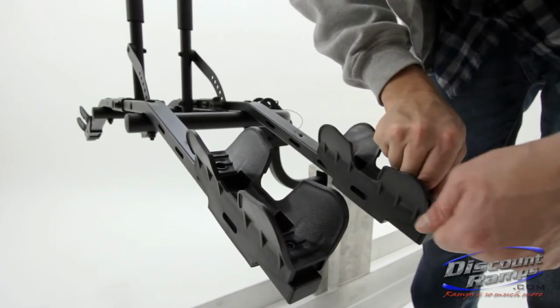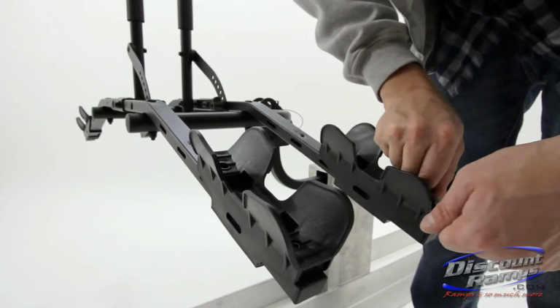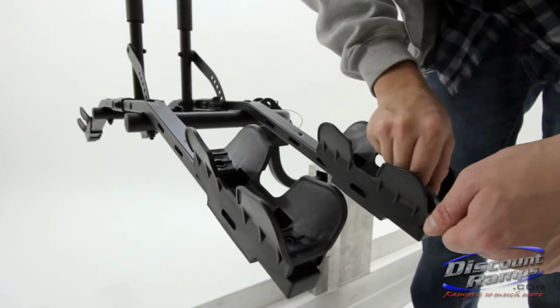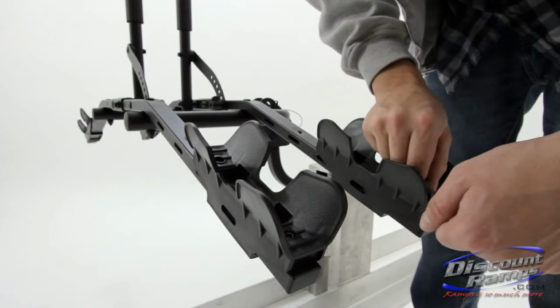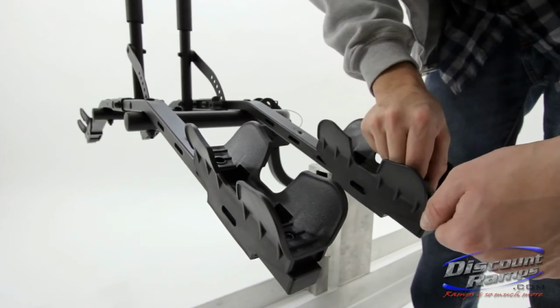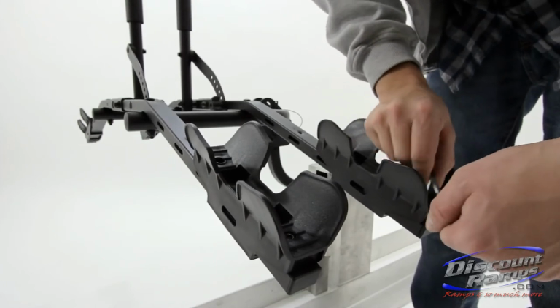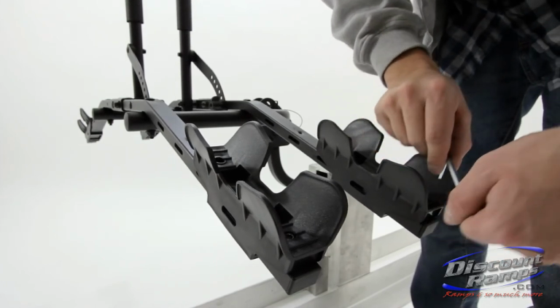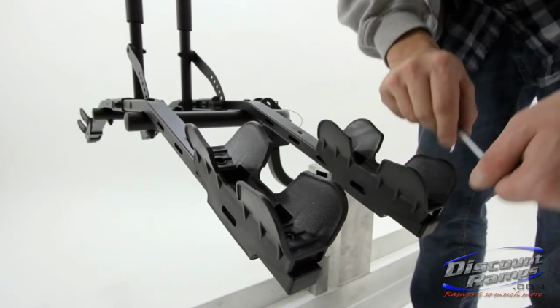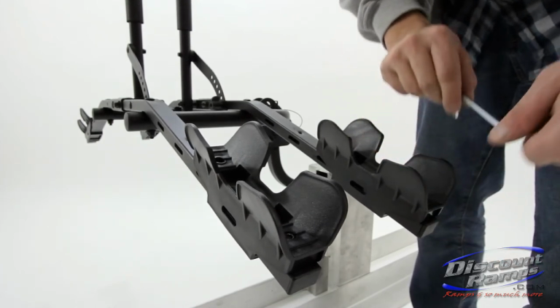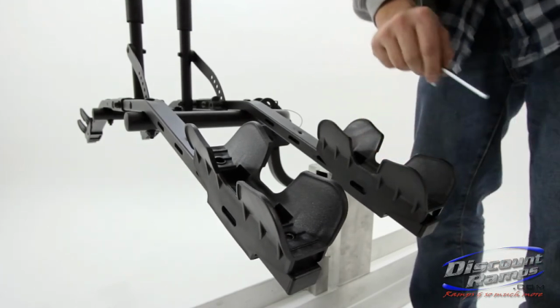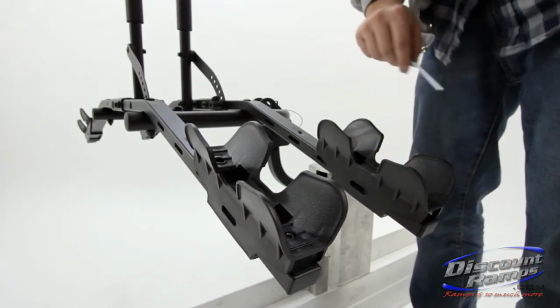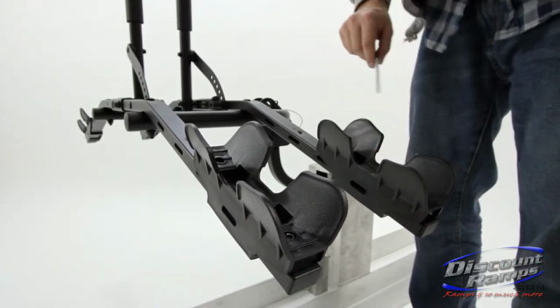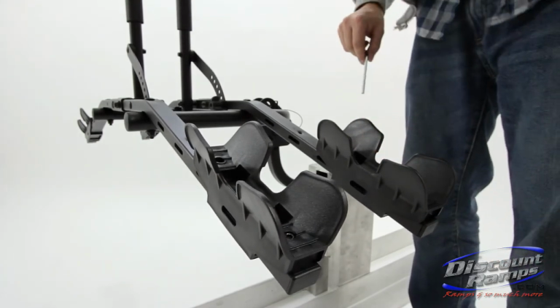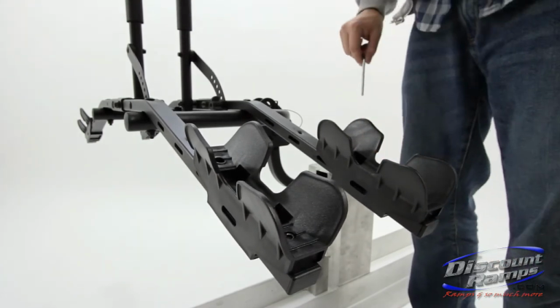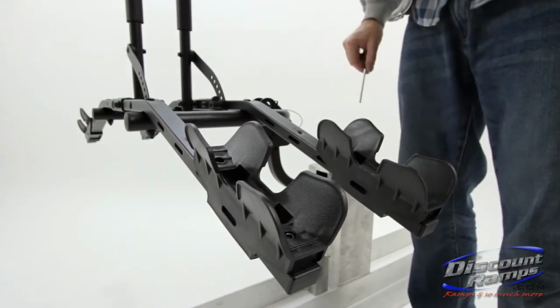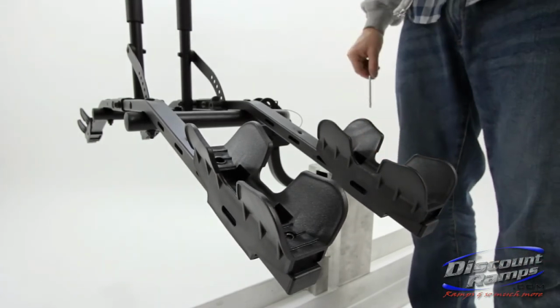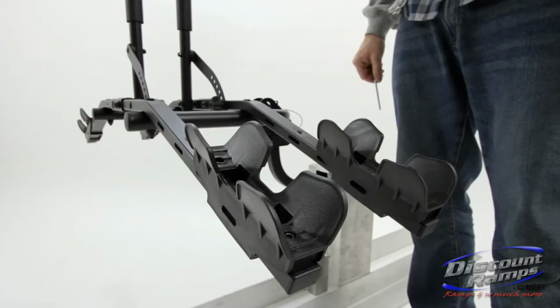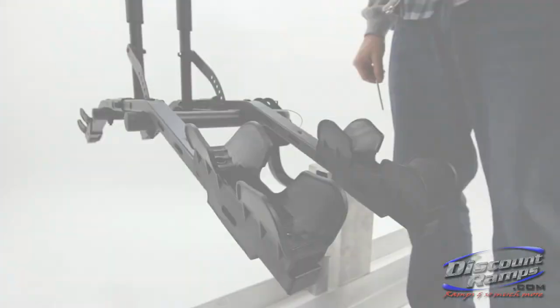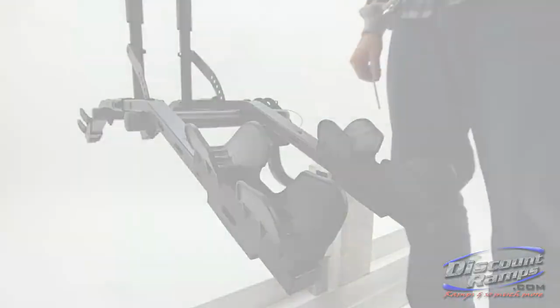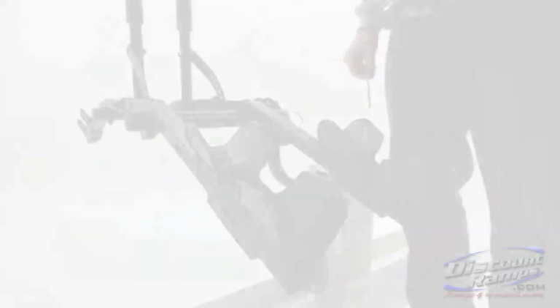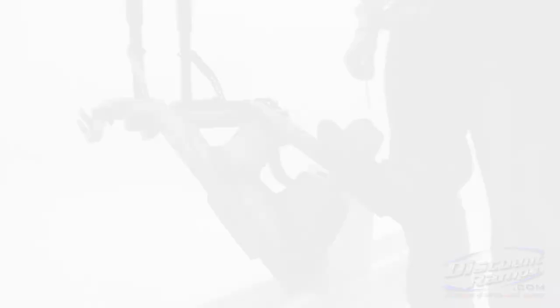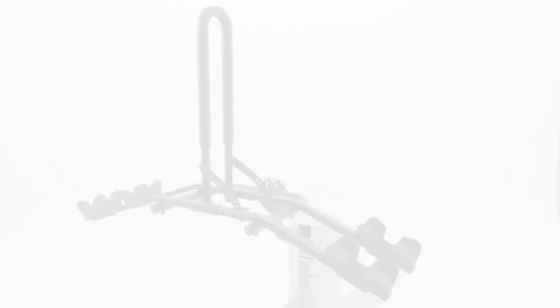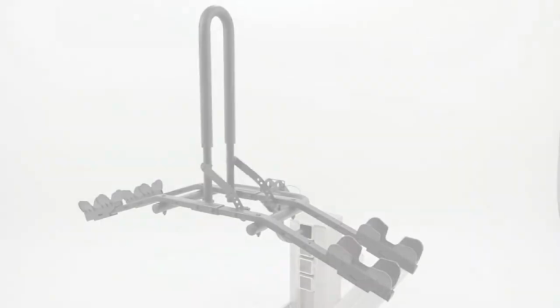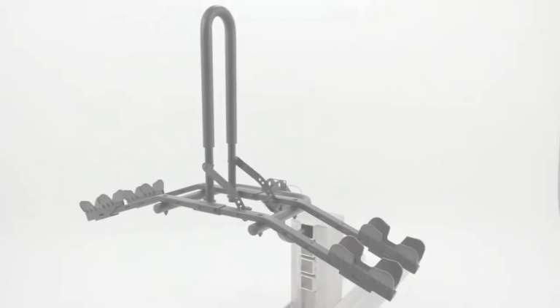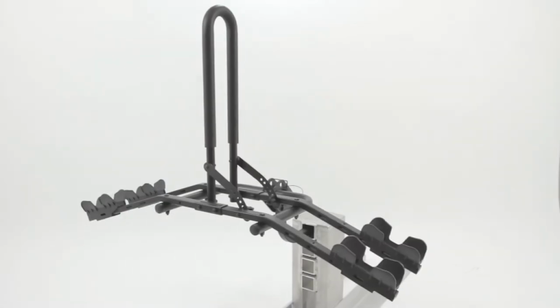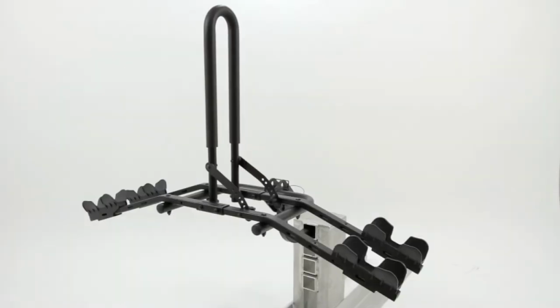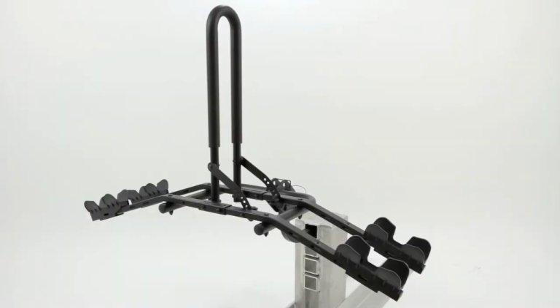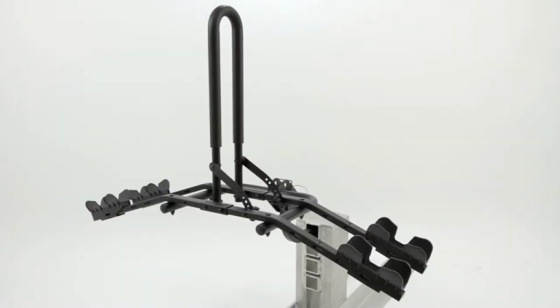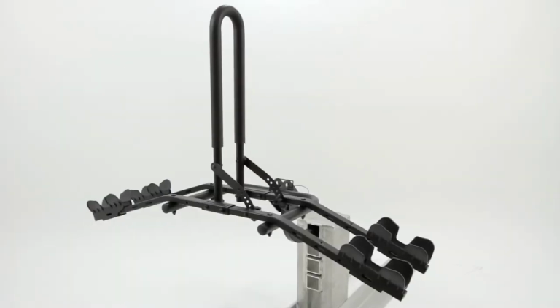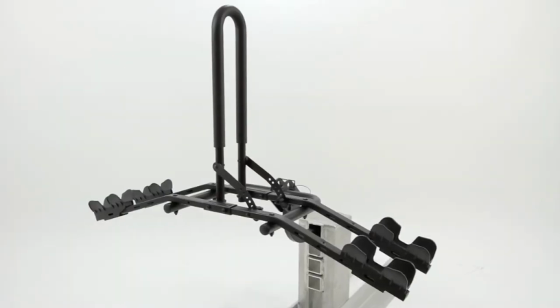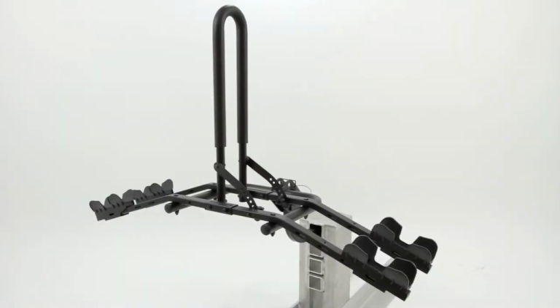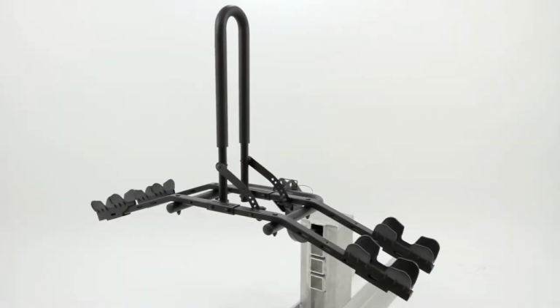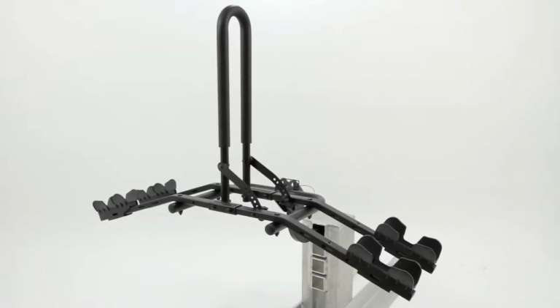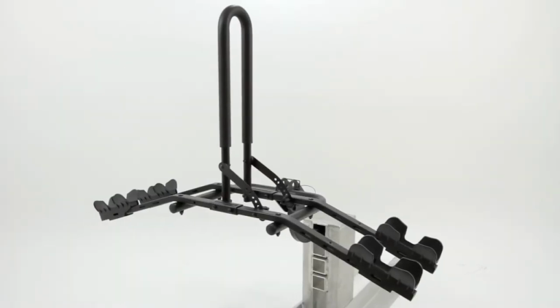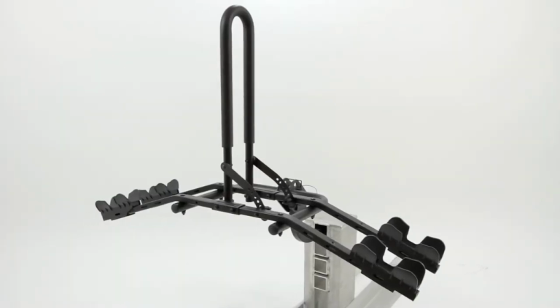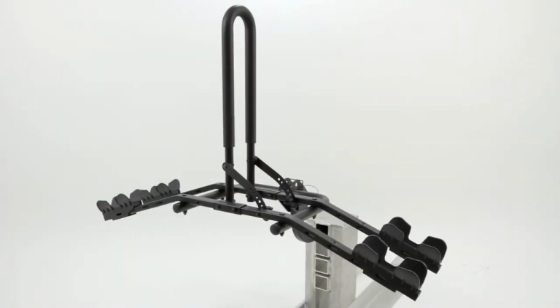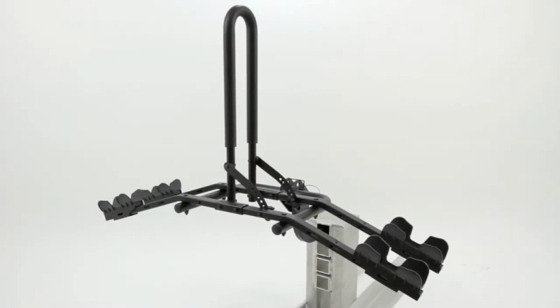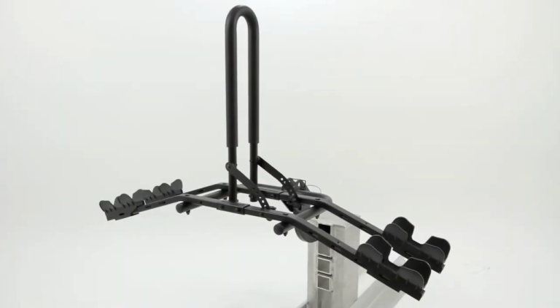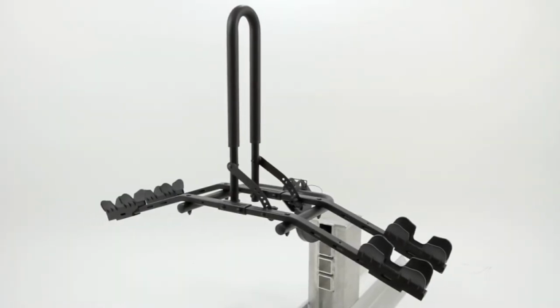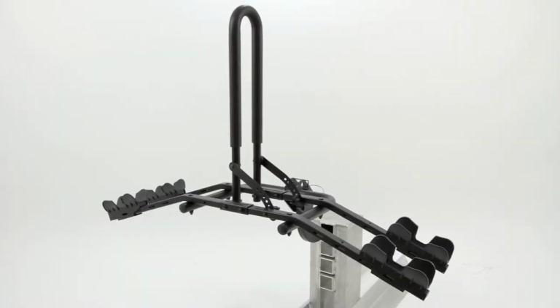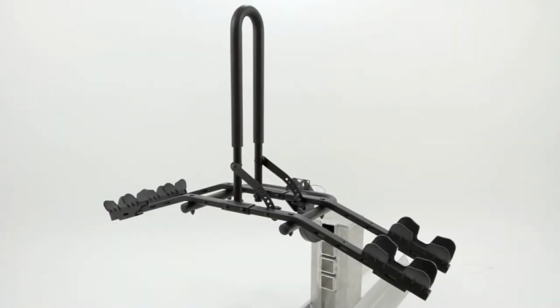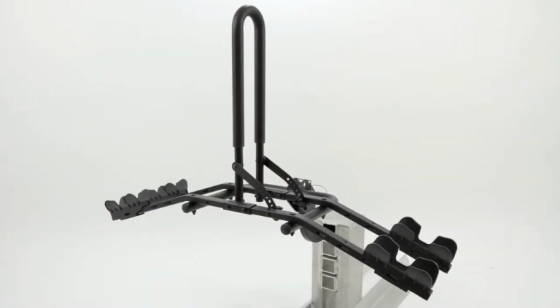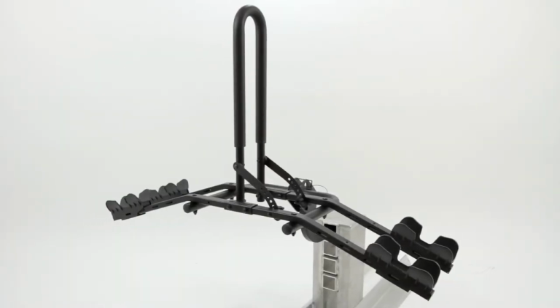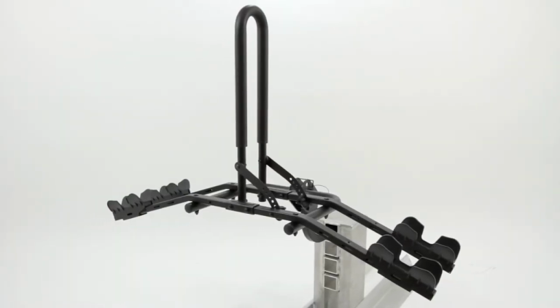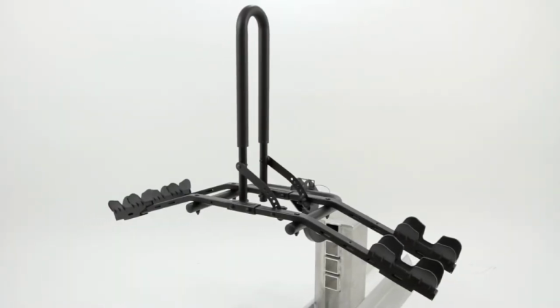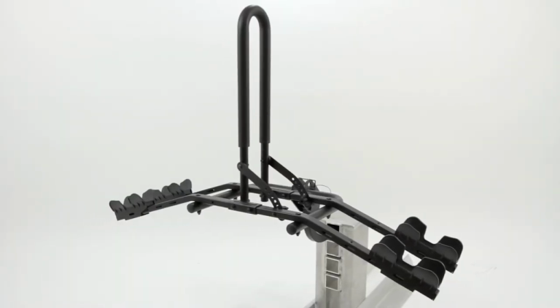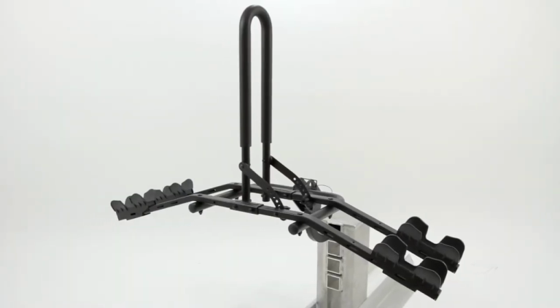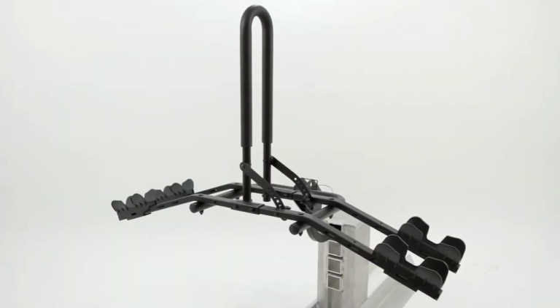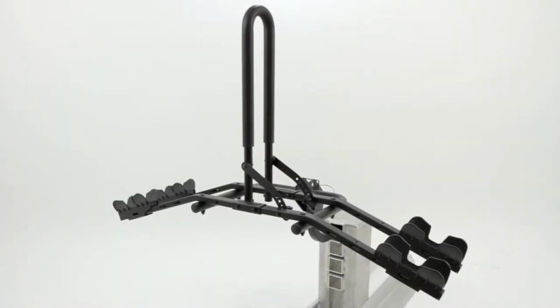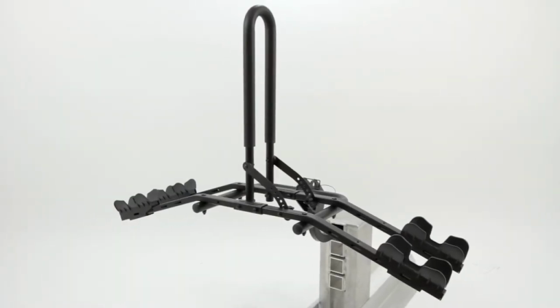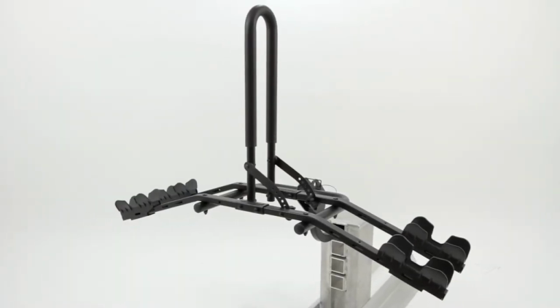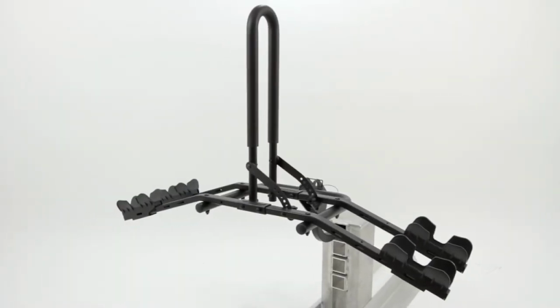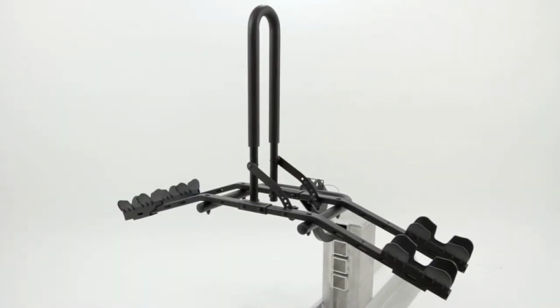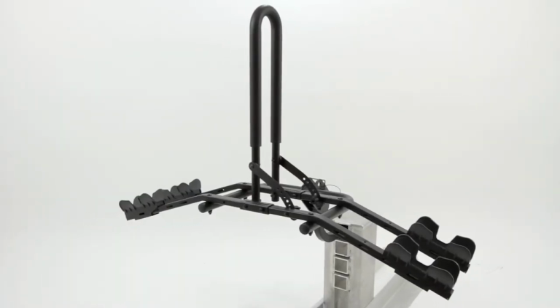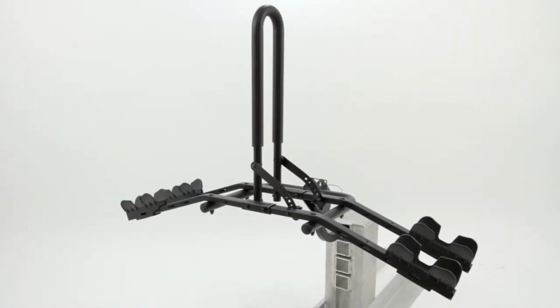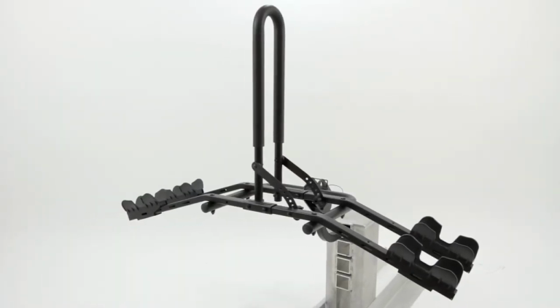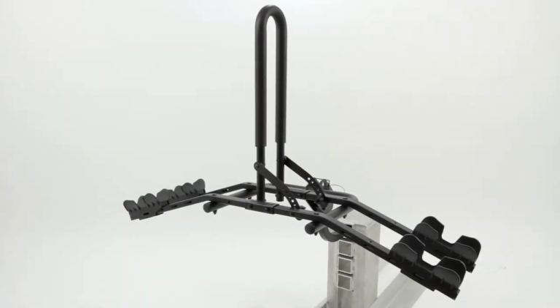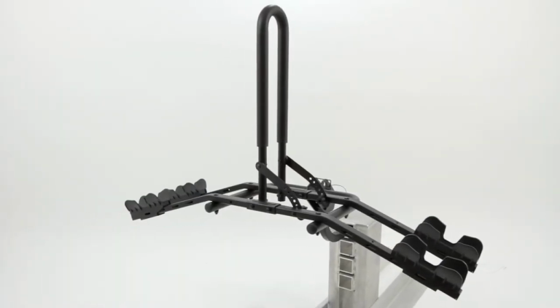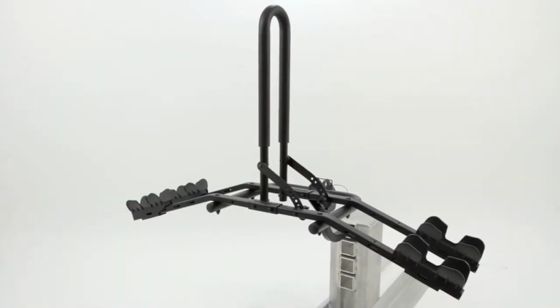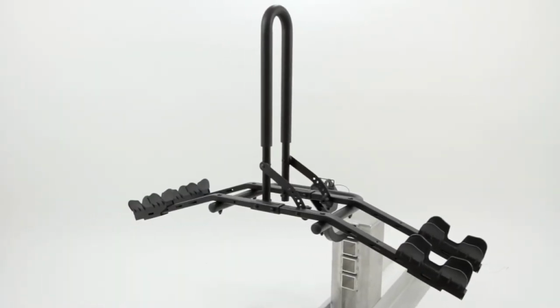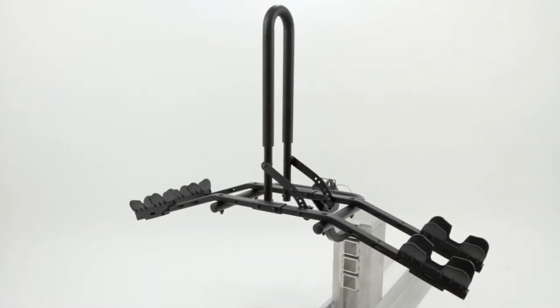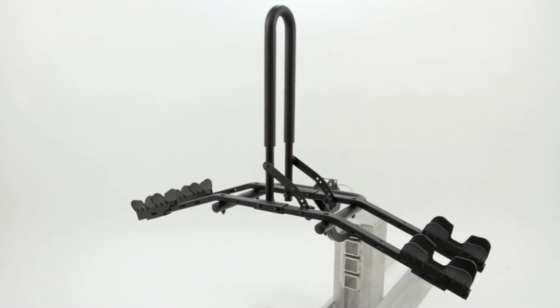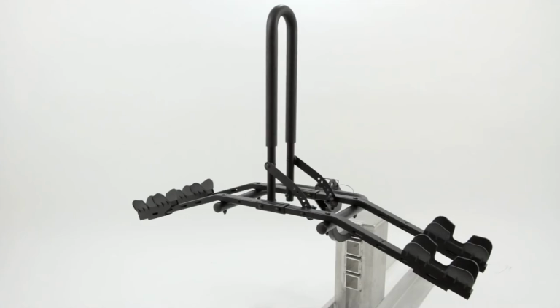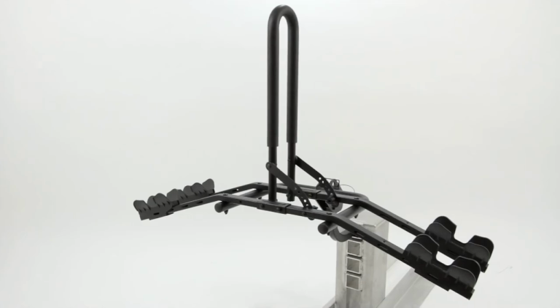Thank you for watching this demonstration video on how to properly assemble the Trekker Modular Bike Rack from Rage Powersports.